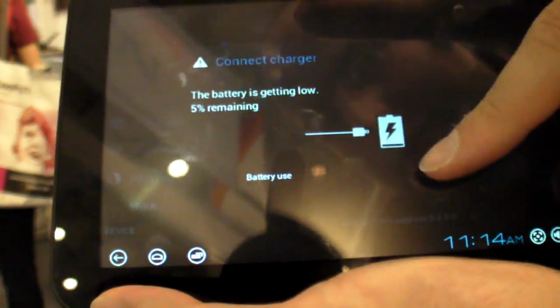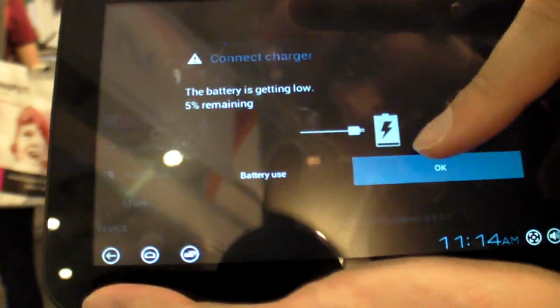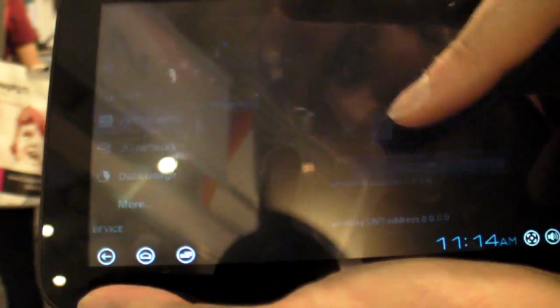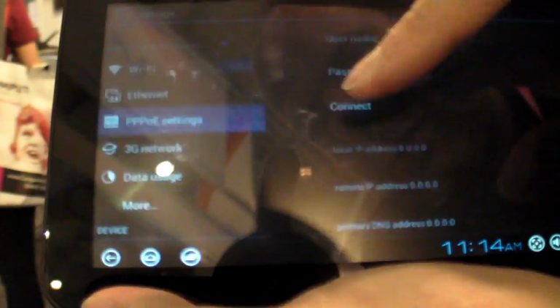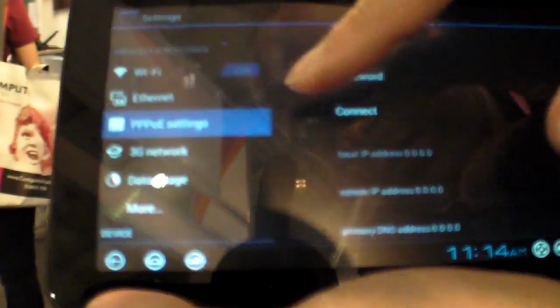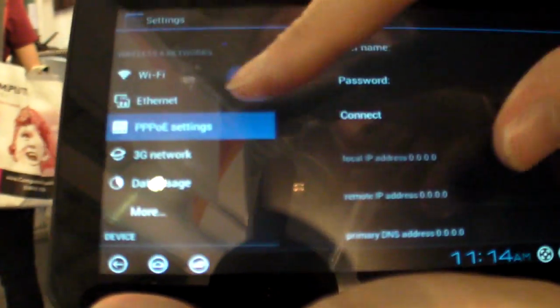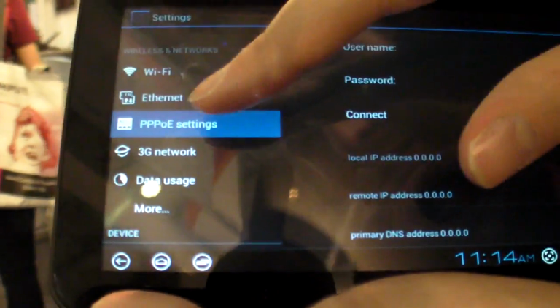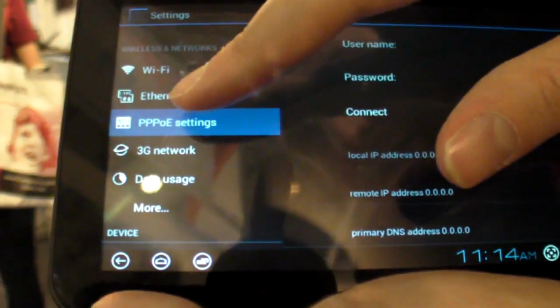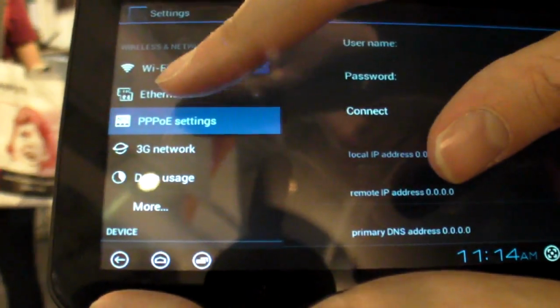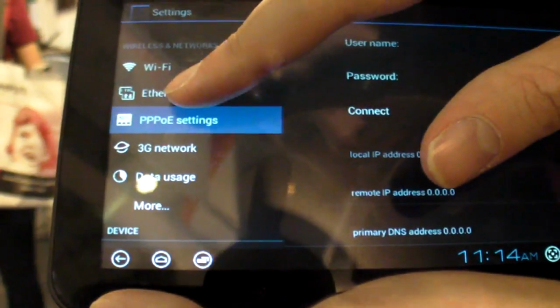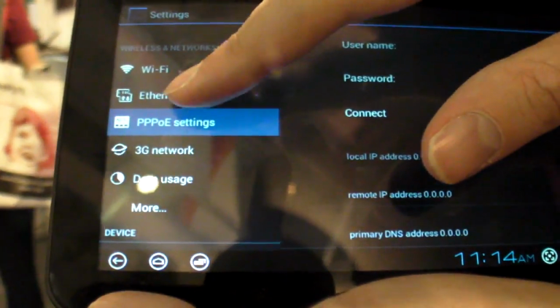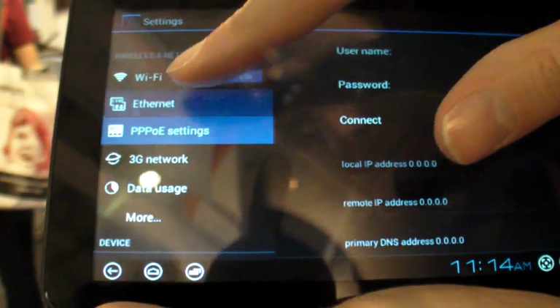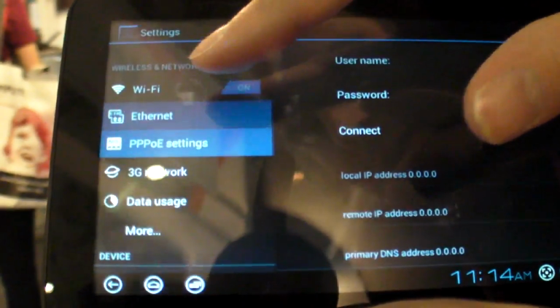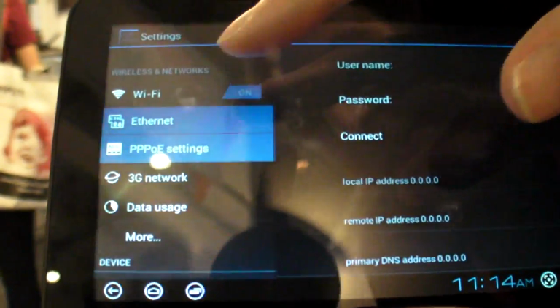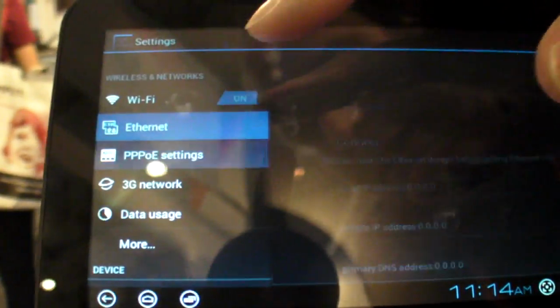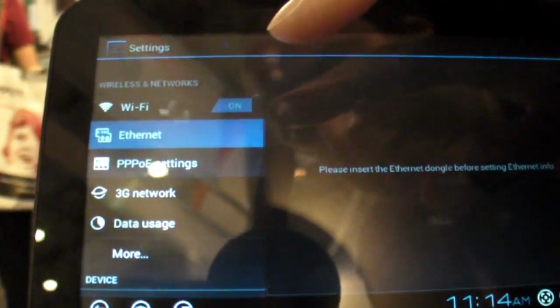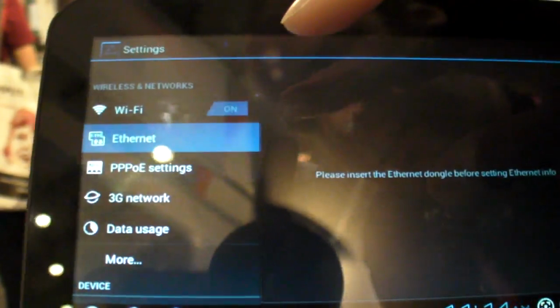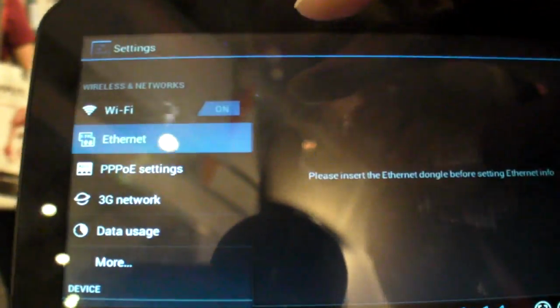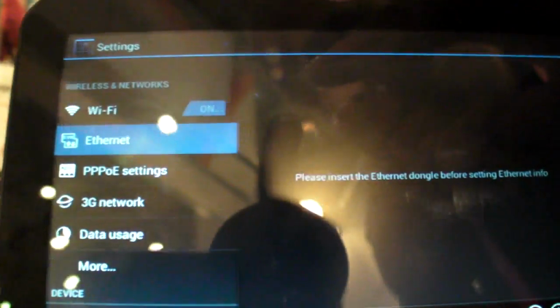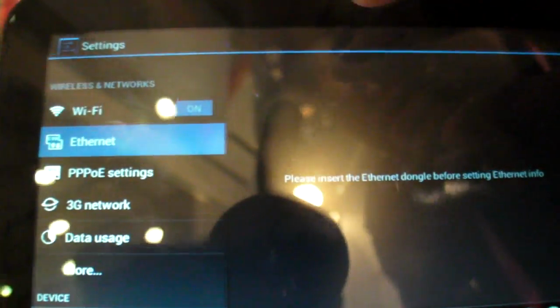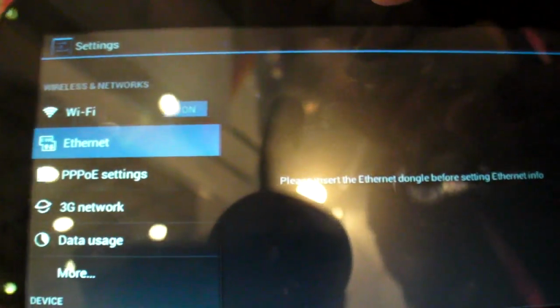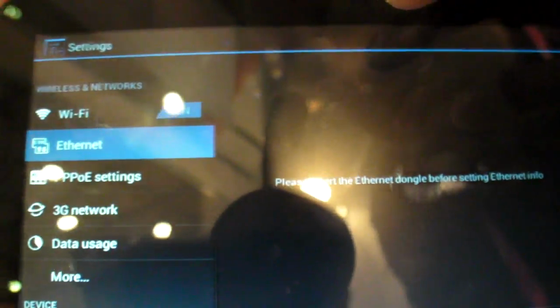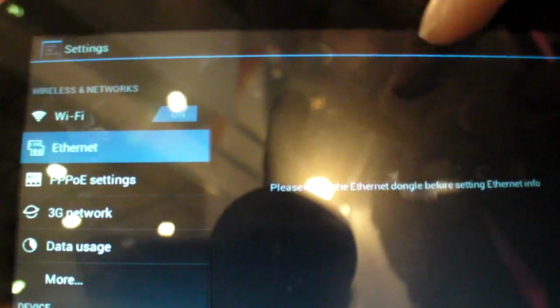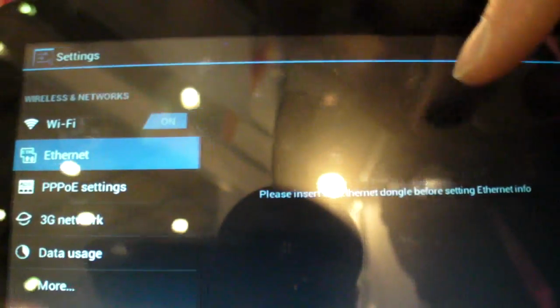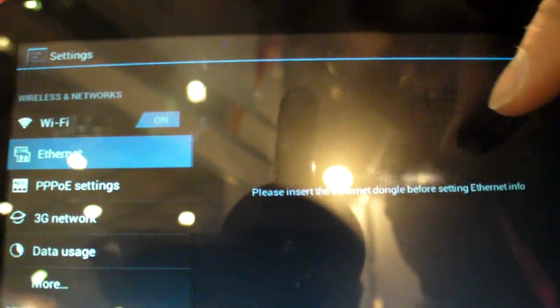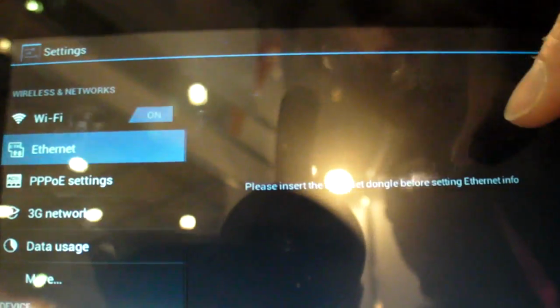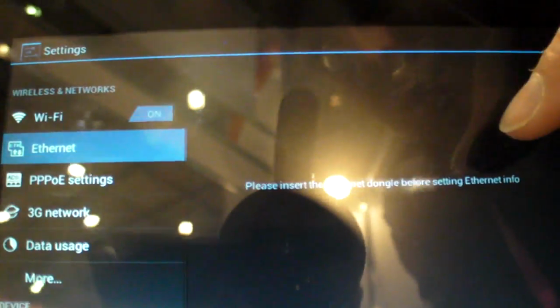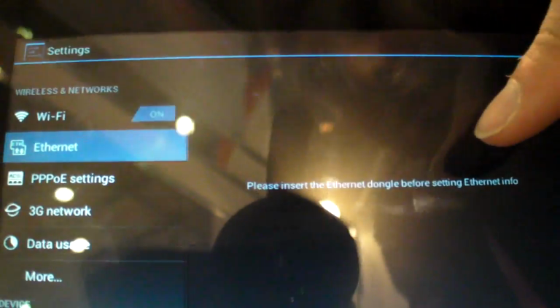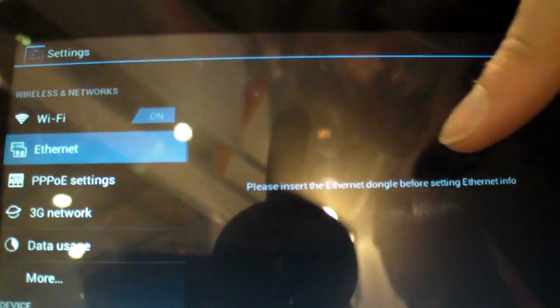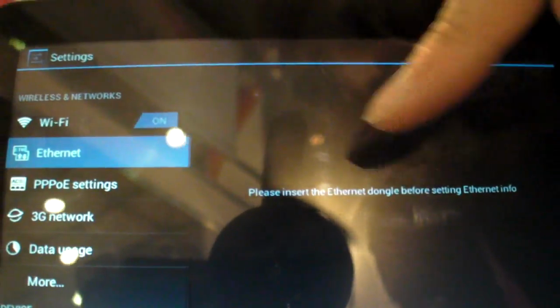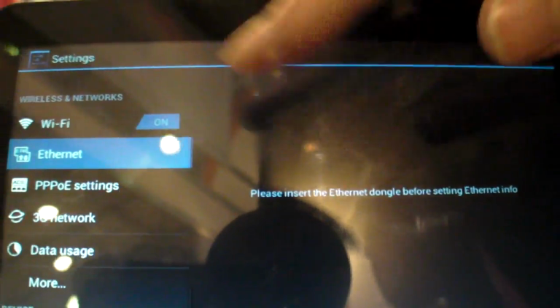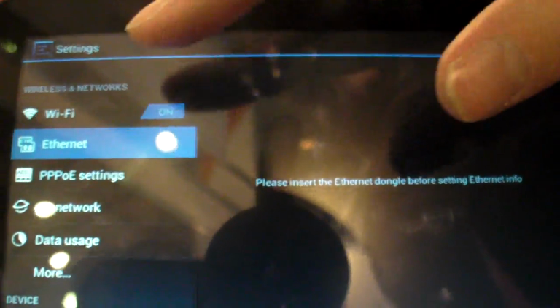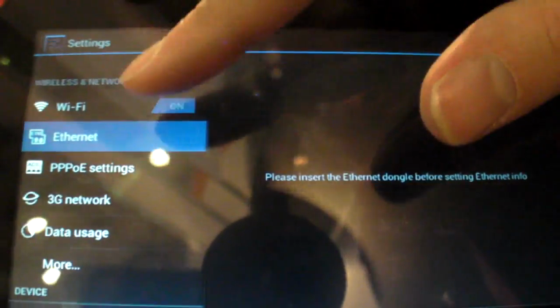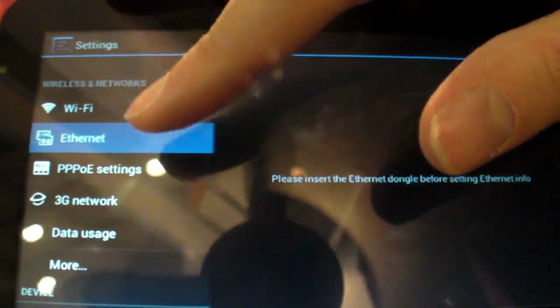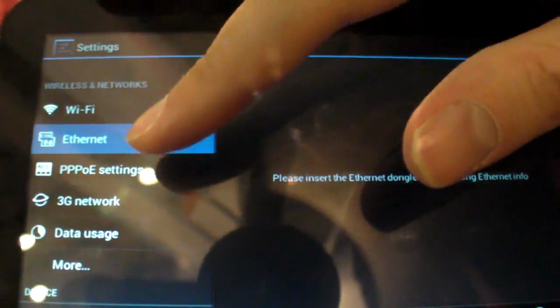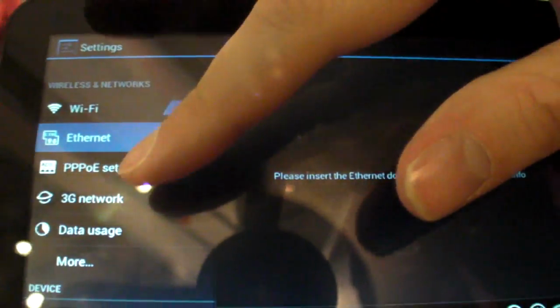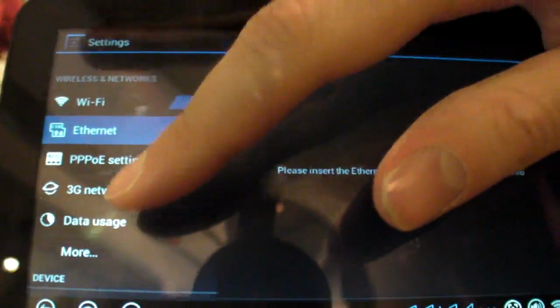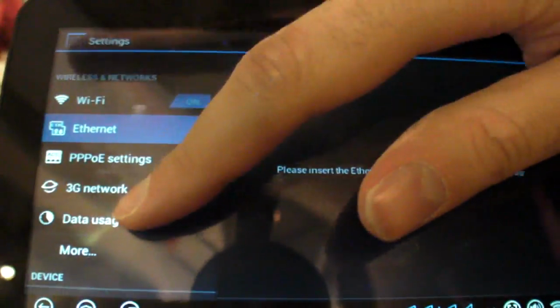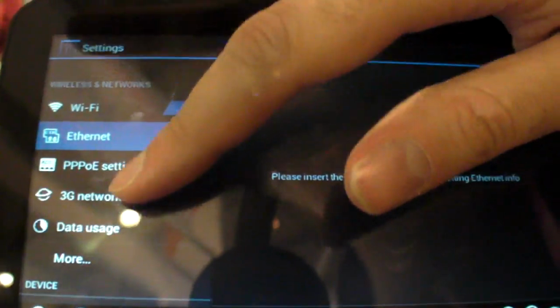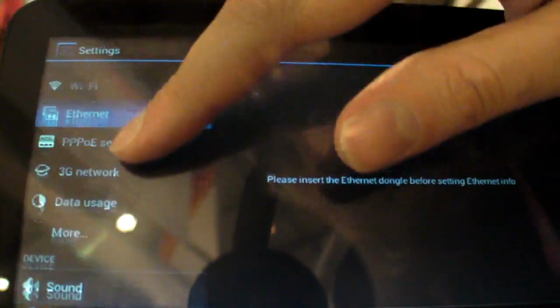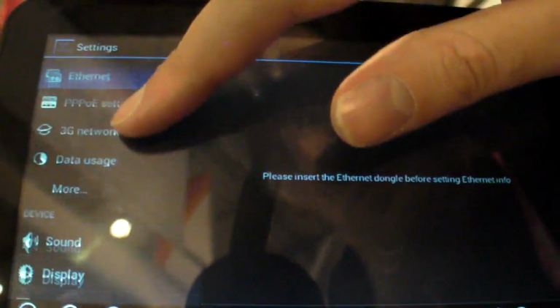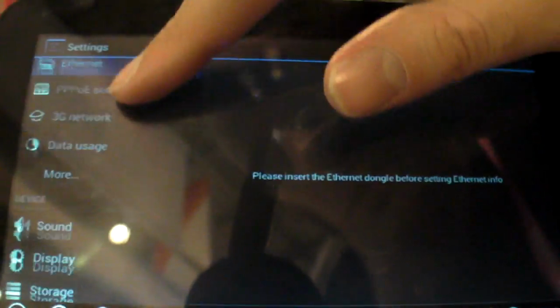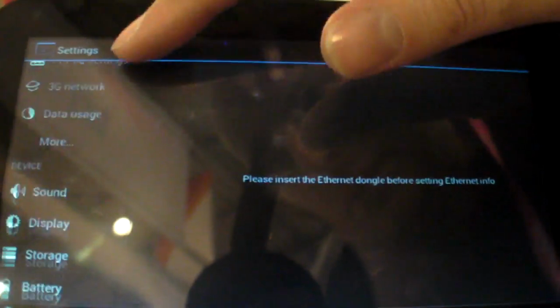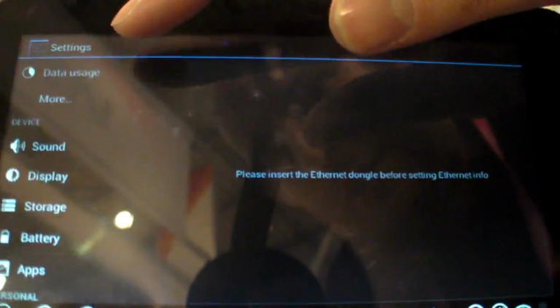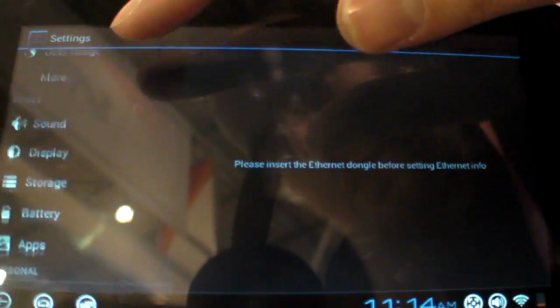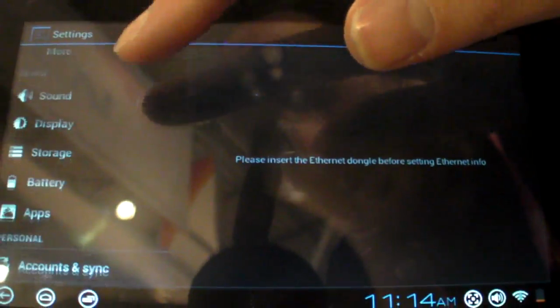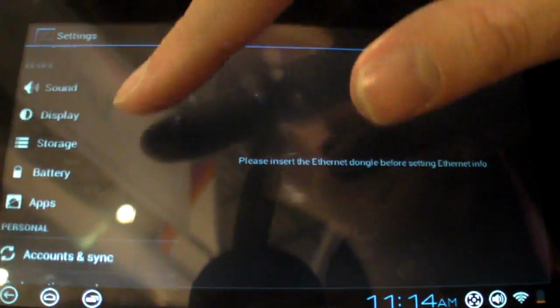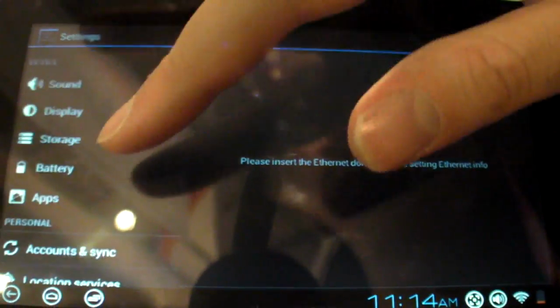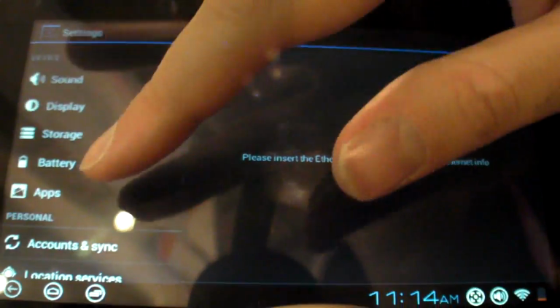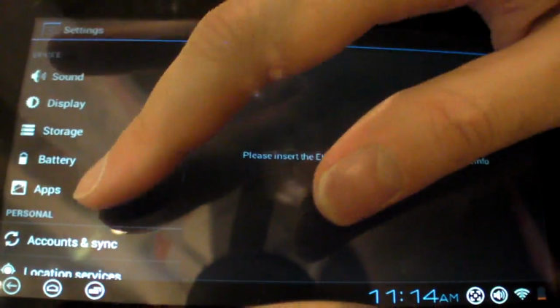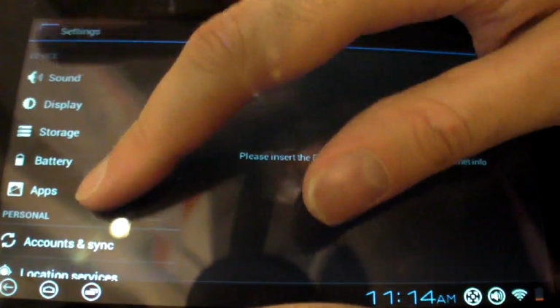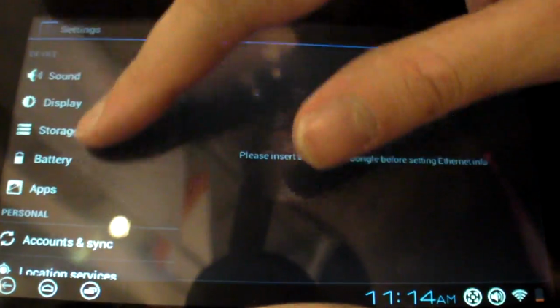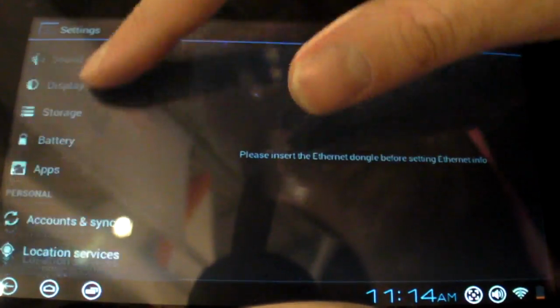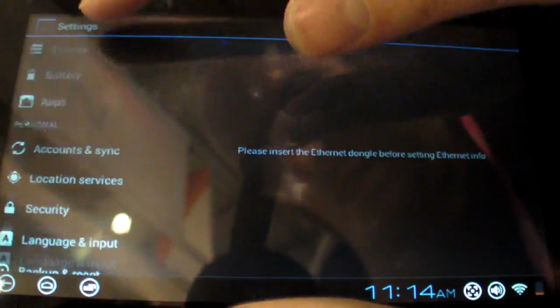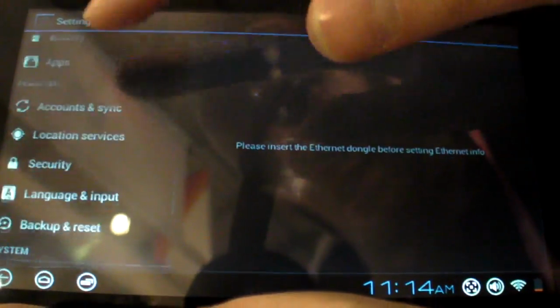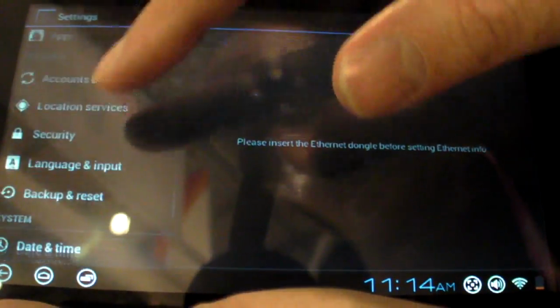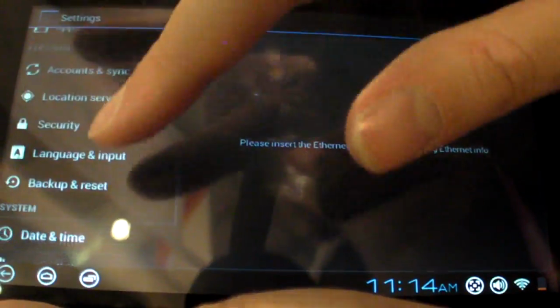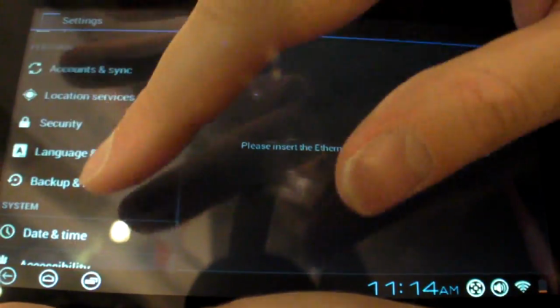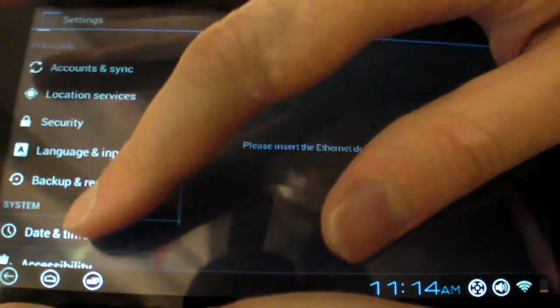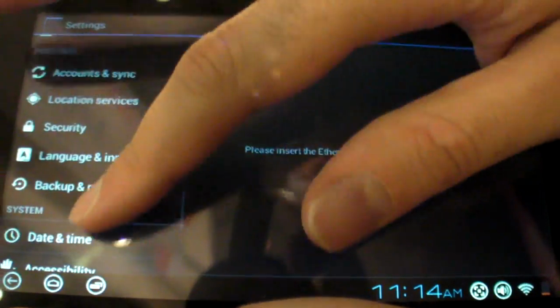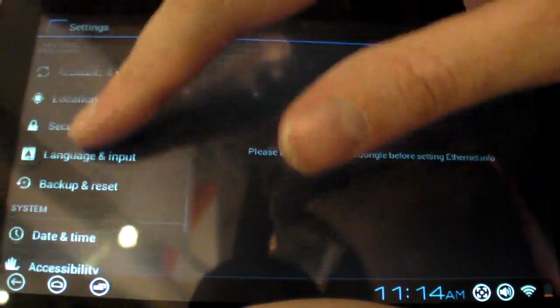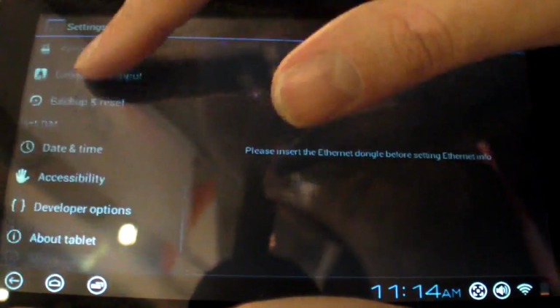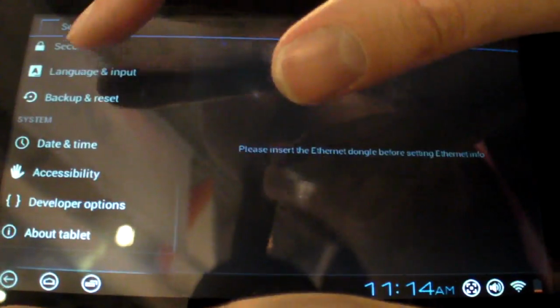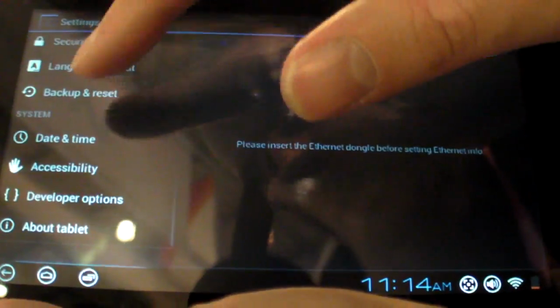Oops, should have kept it connected. Ethernet stuff. And the version of Android.